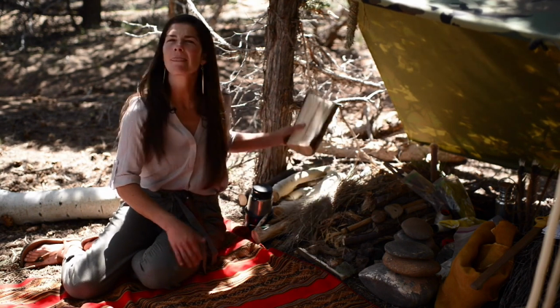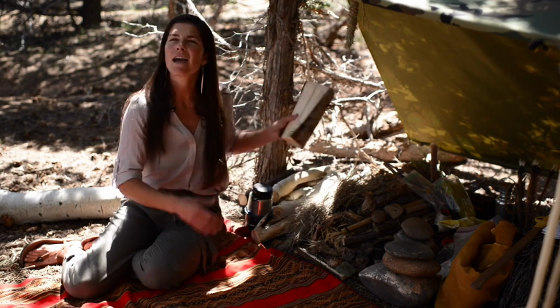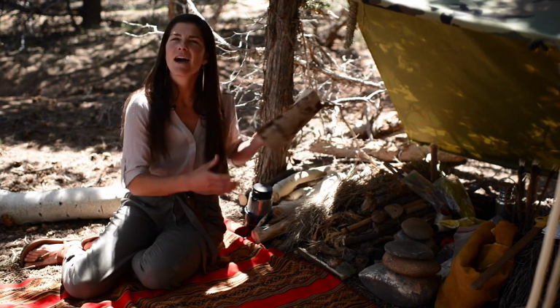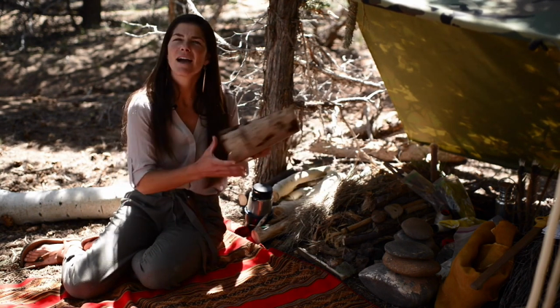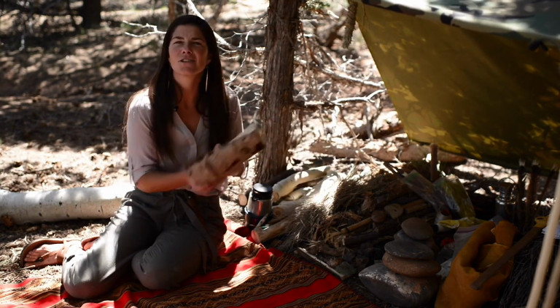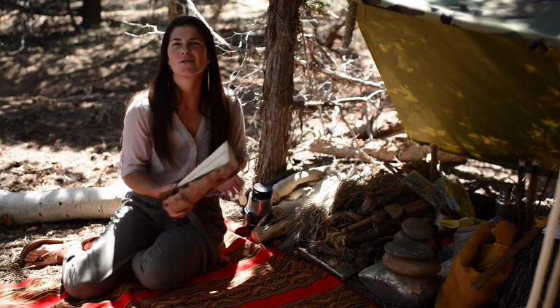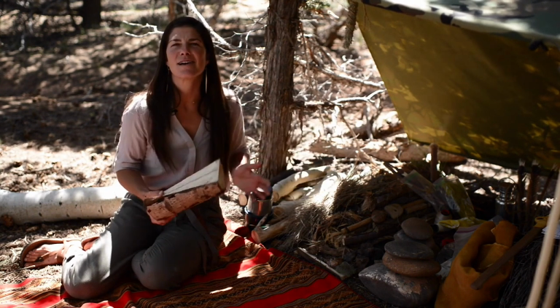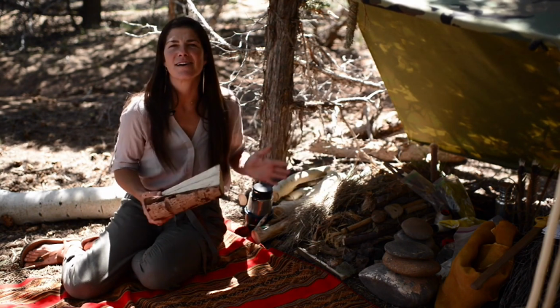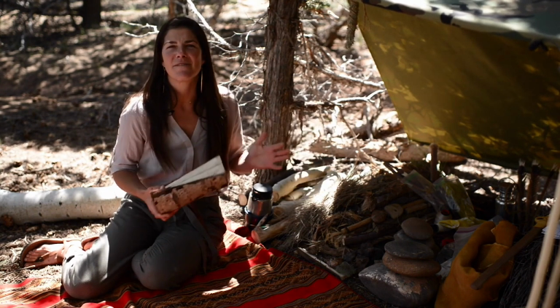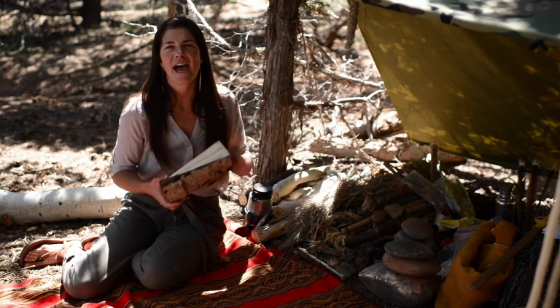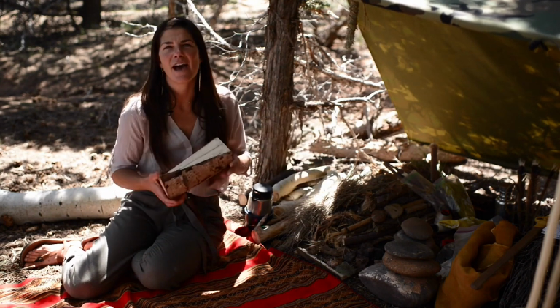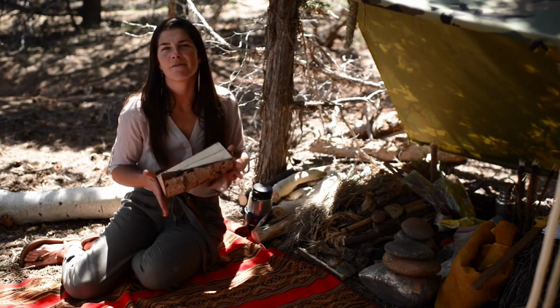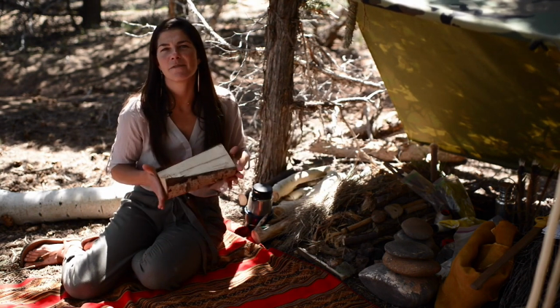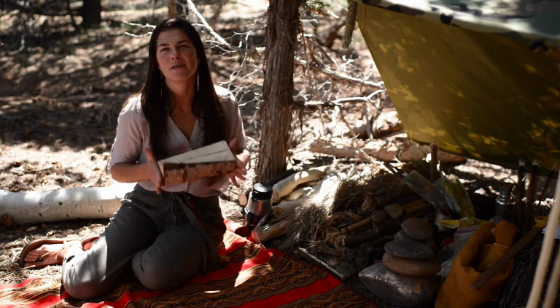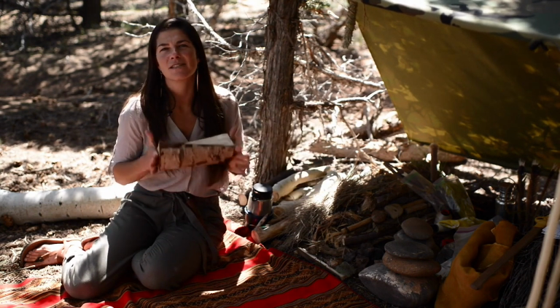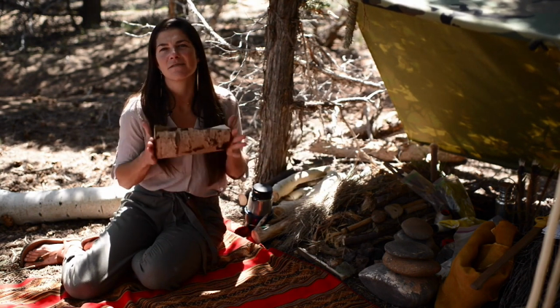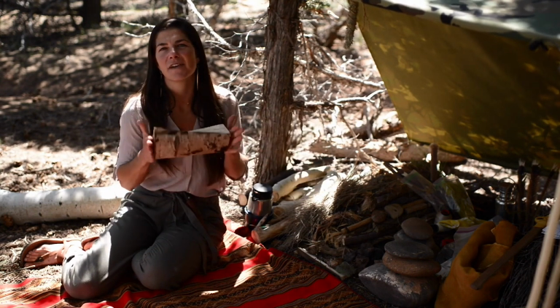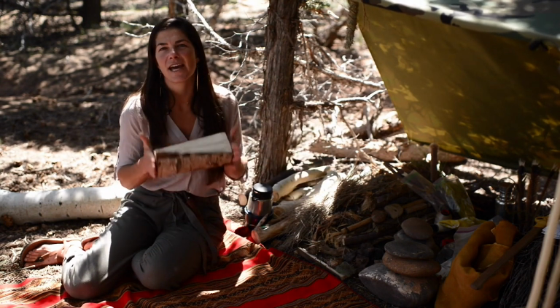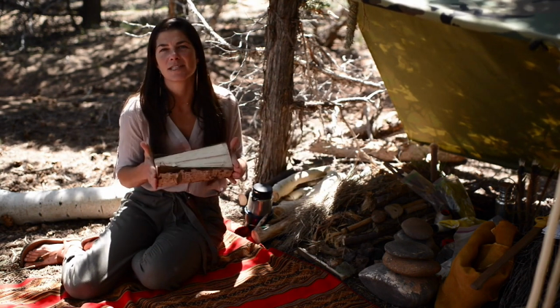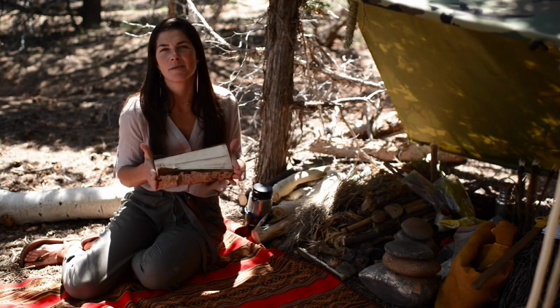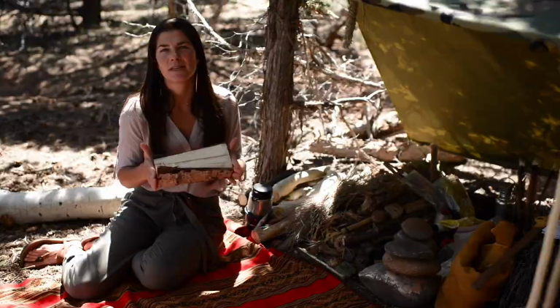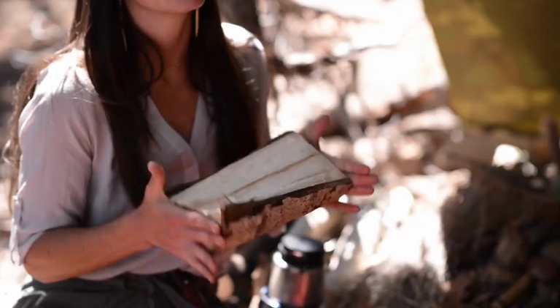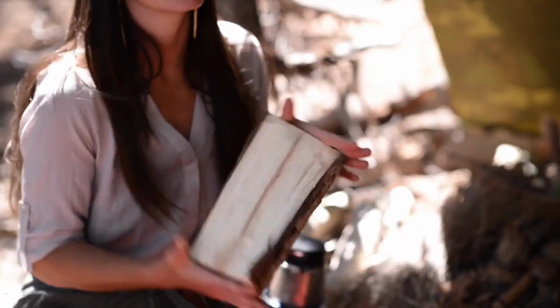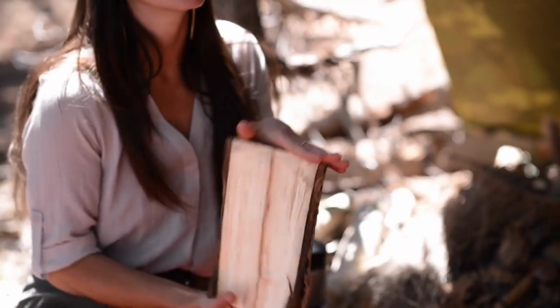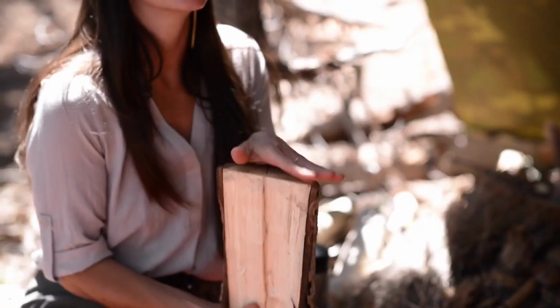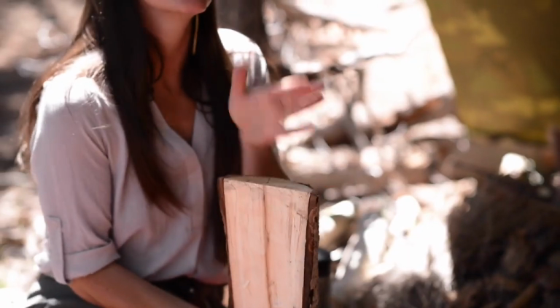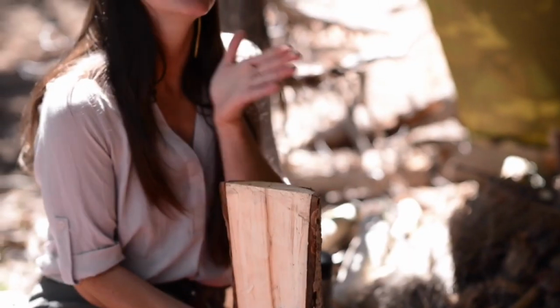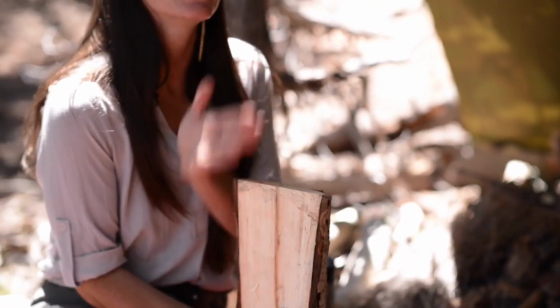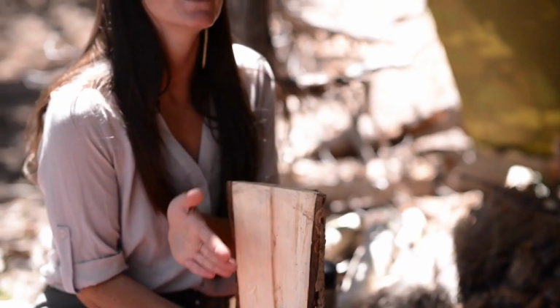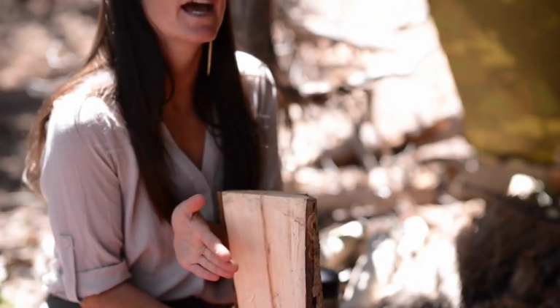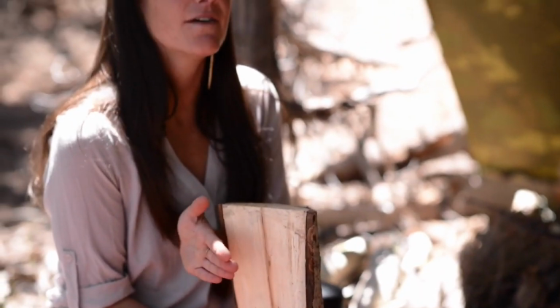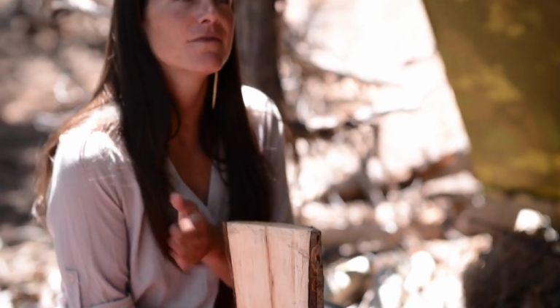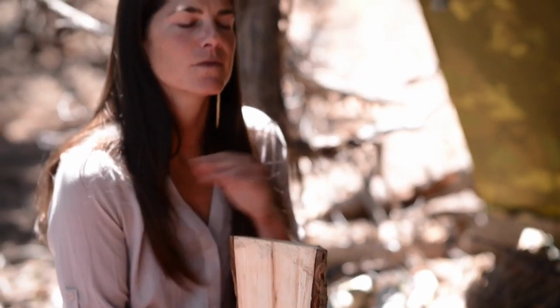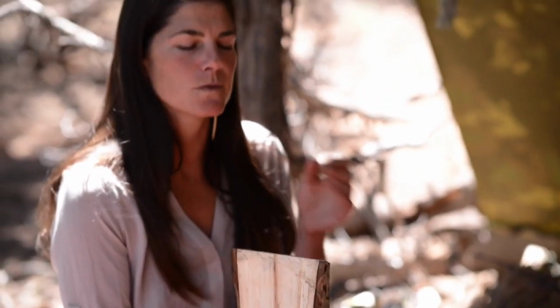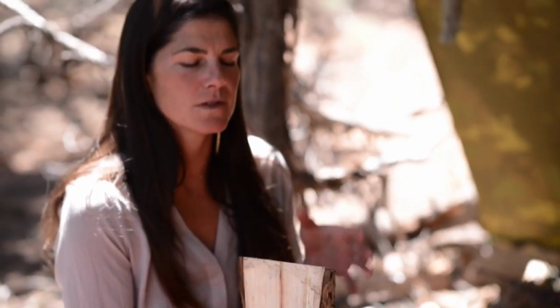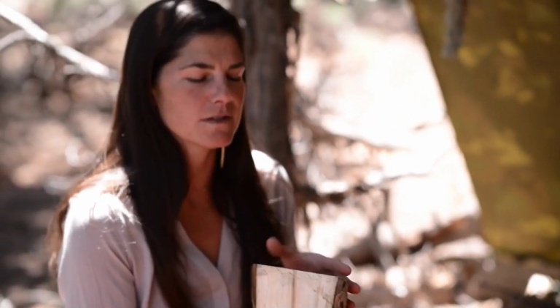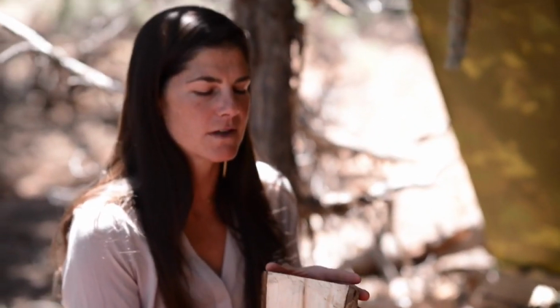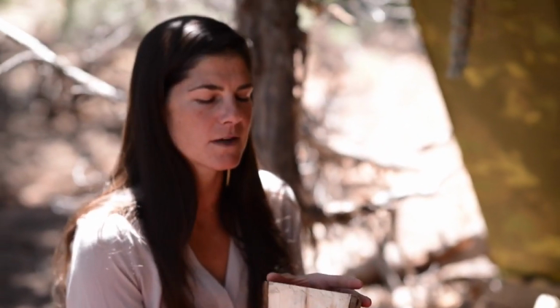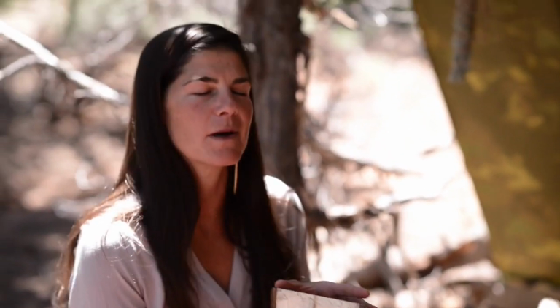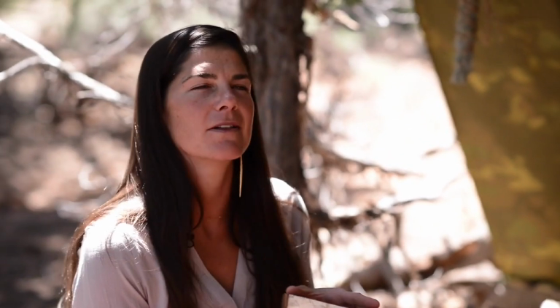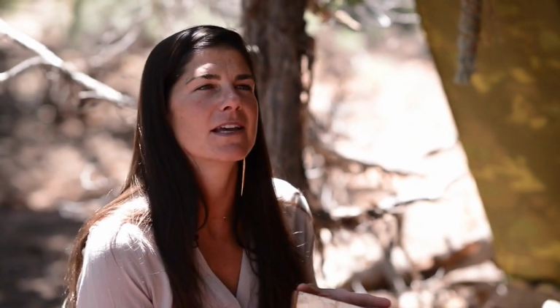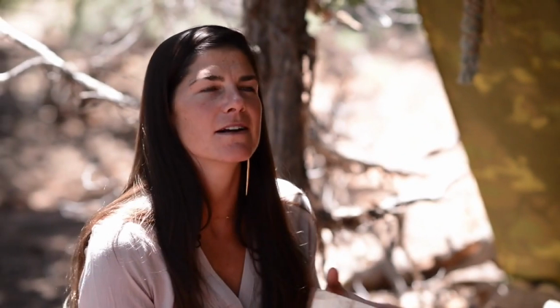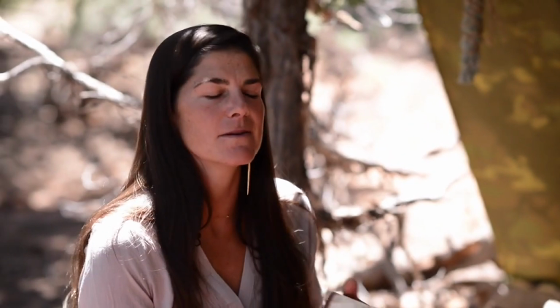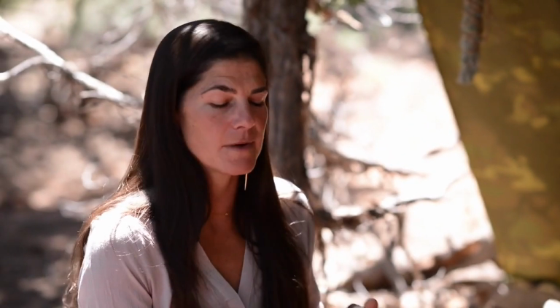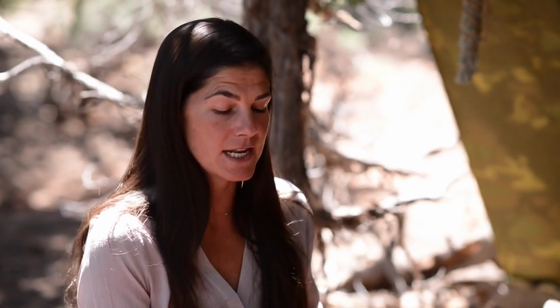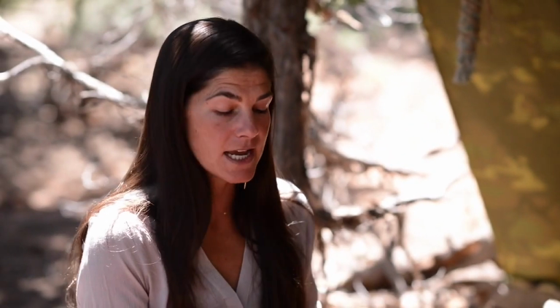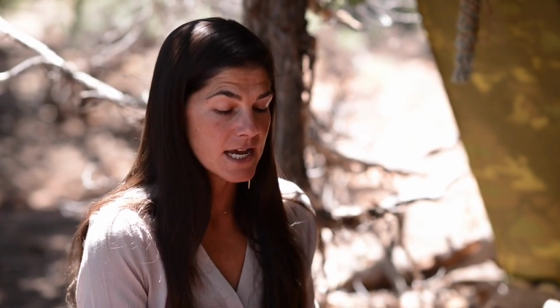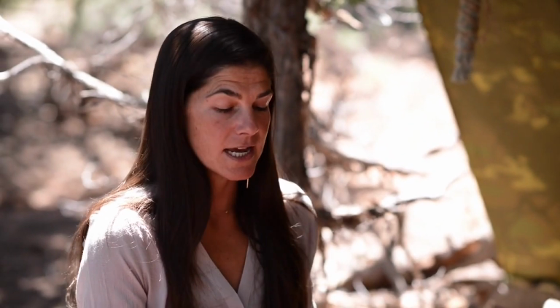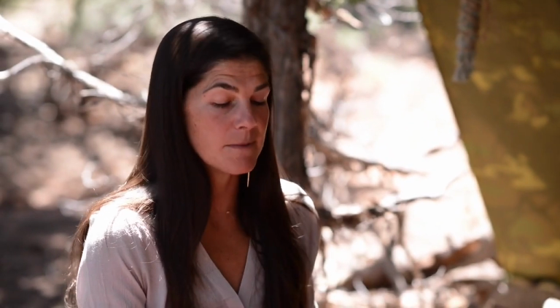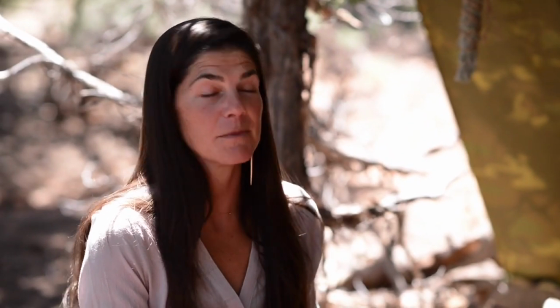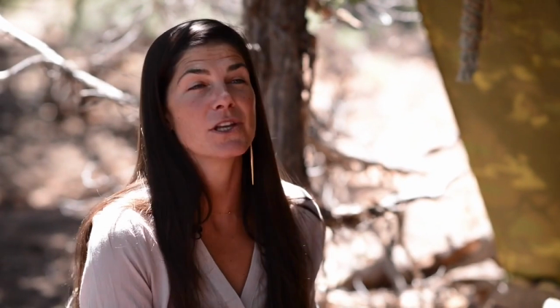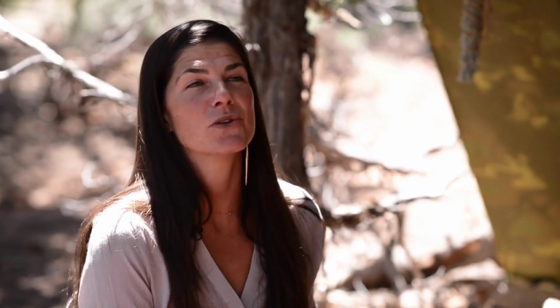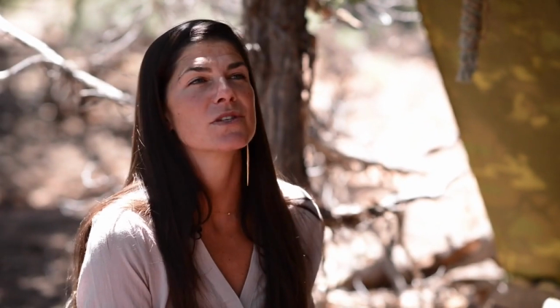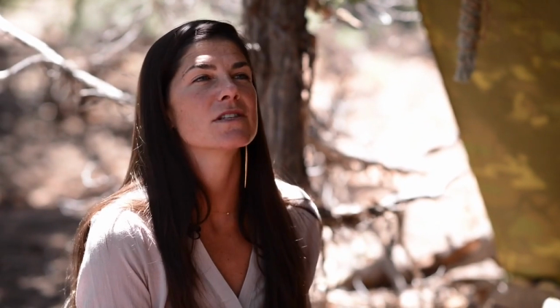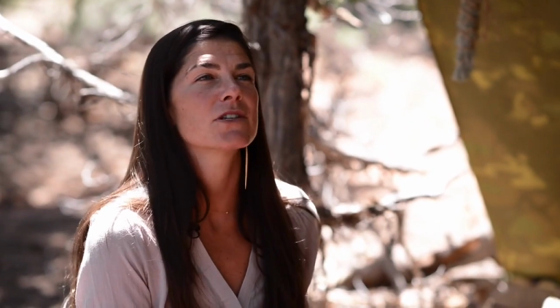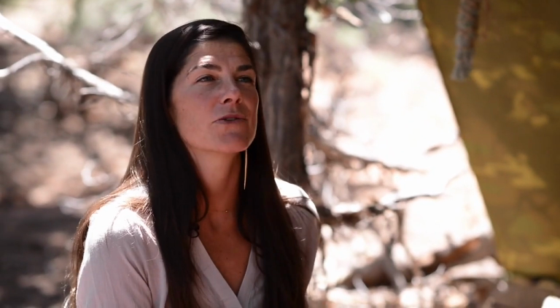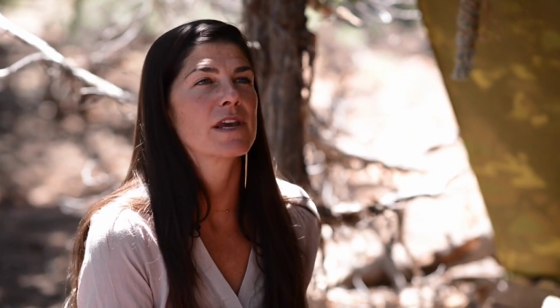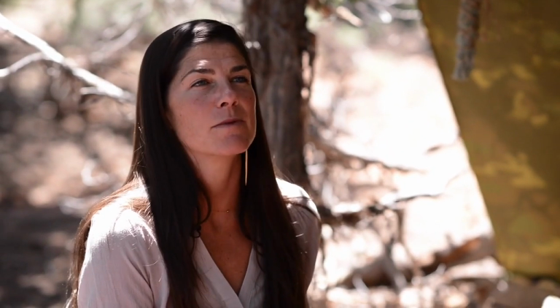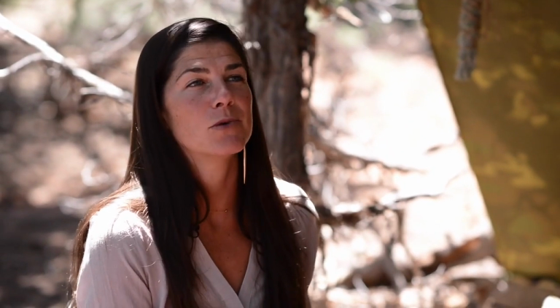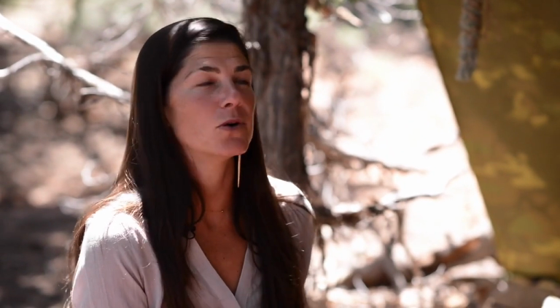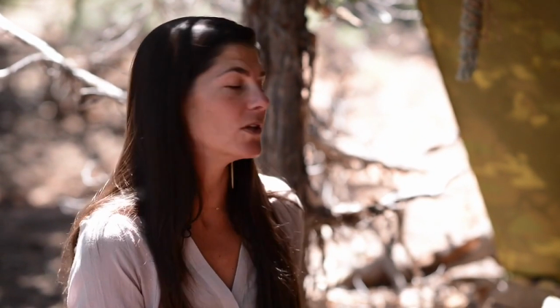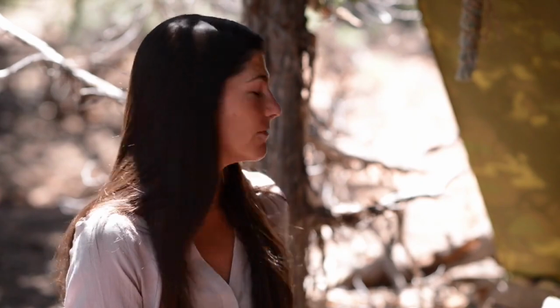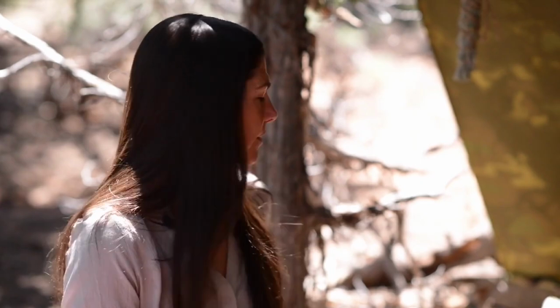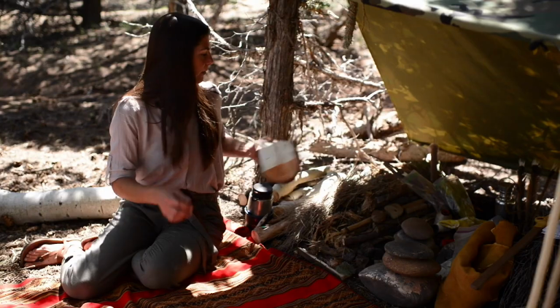I also have half of a piece of aspen that I split in half, which we'll talk about later, but I'm going to use this to create a bowl from.